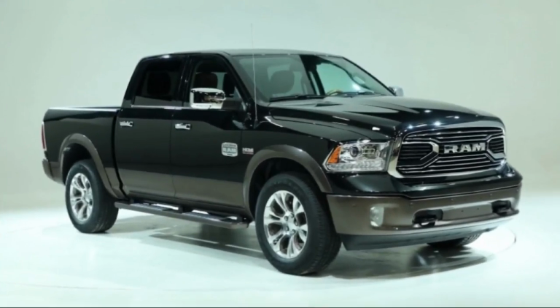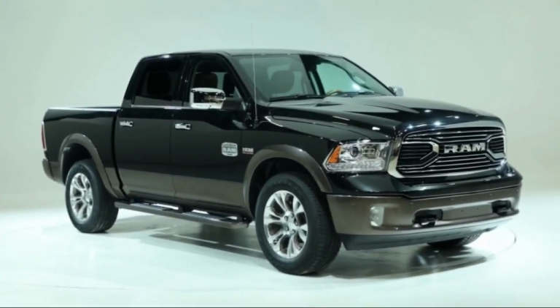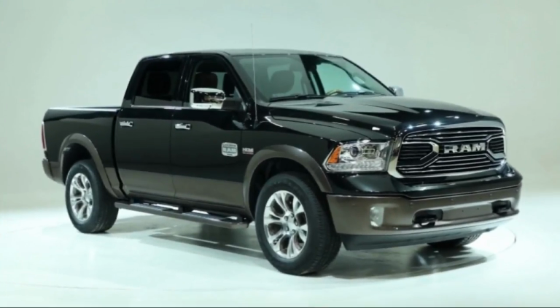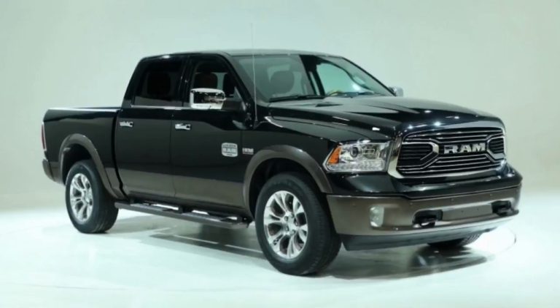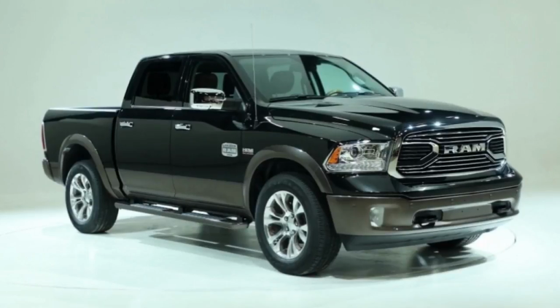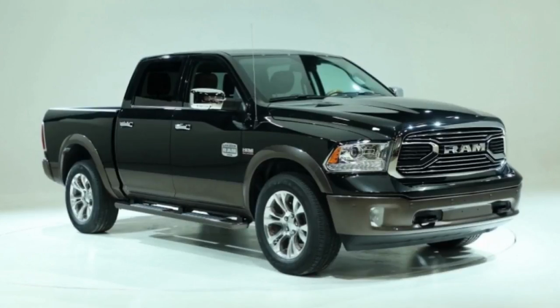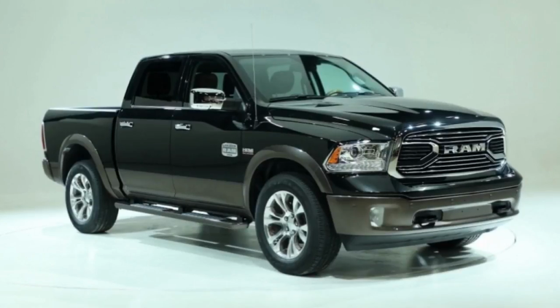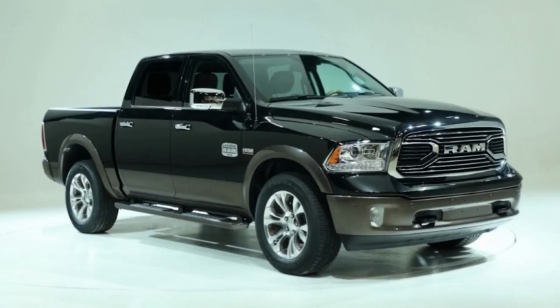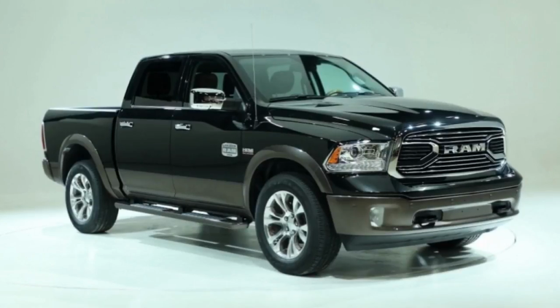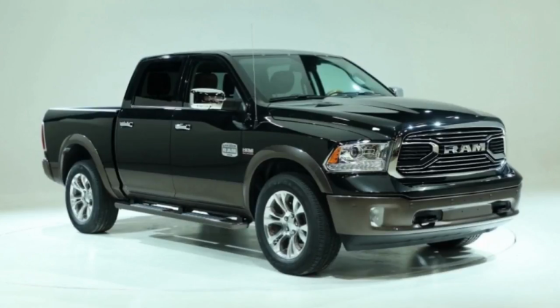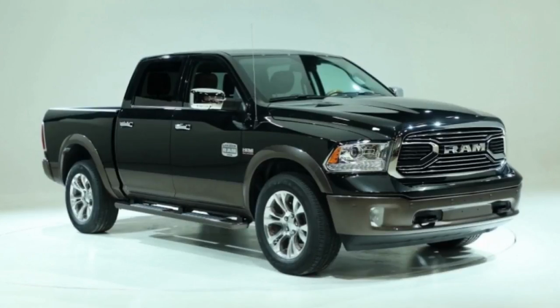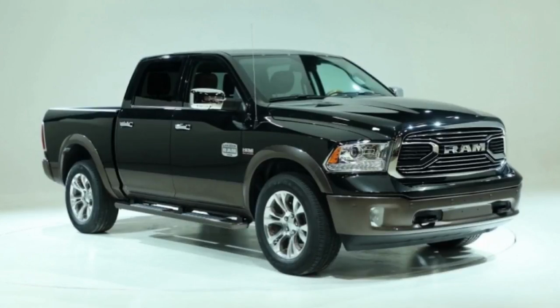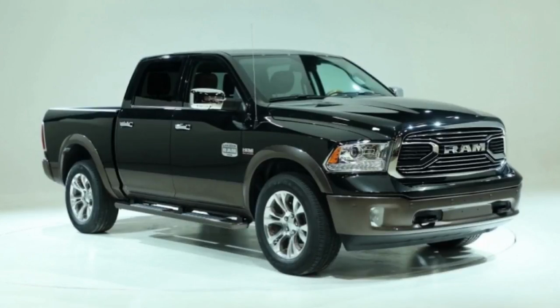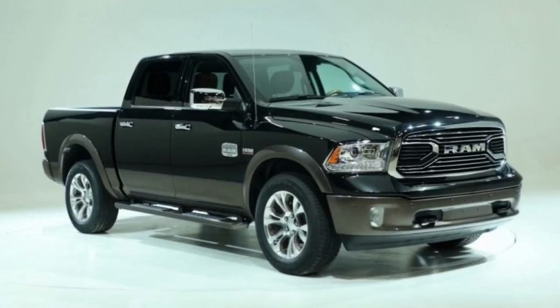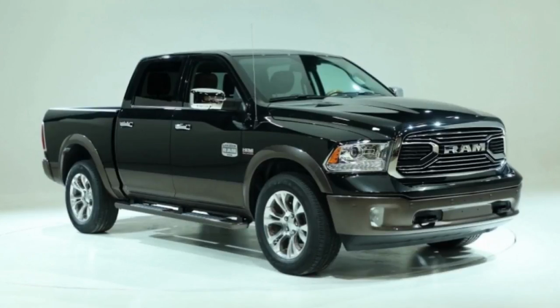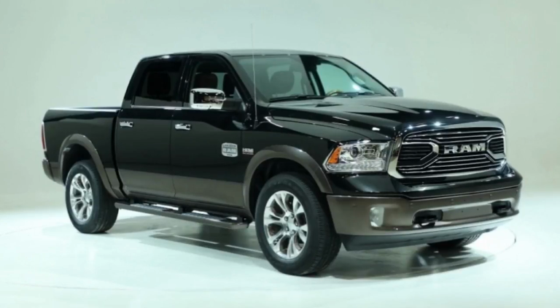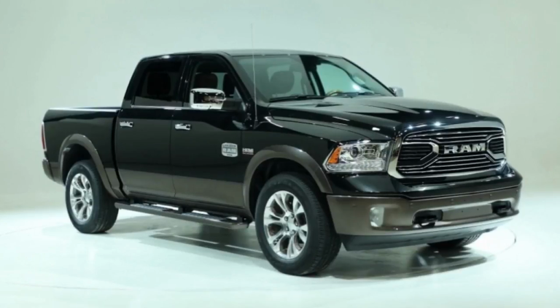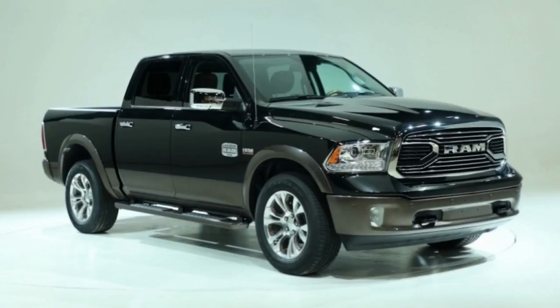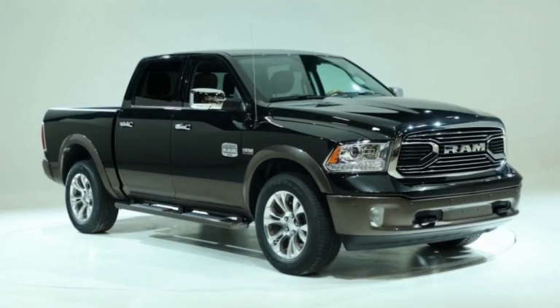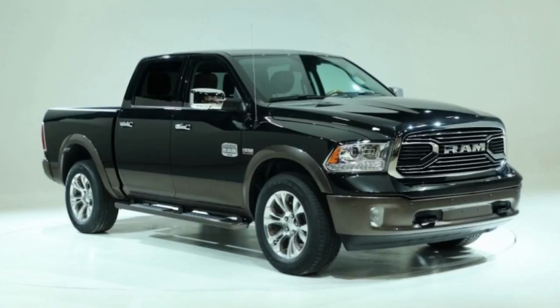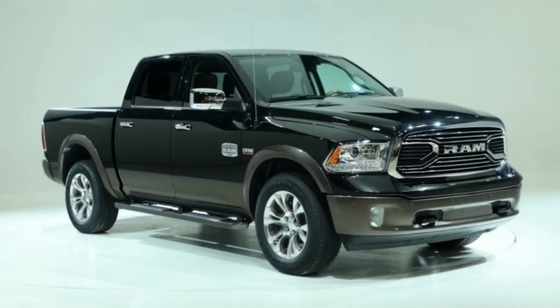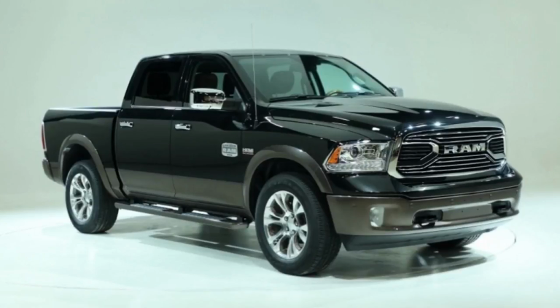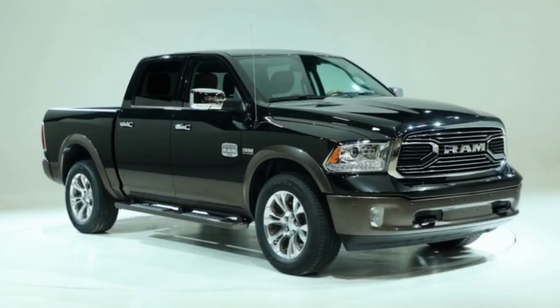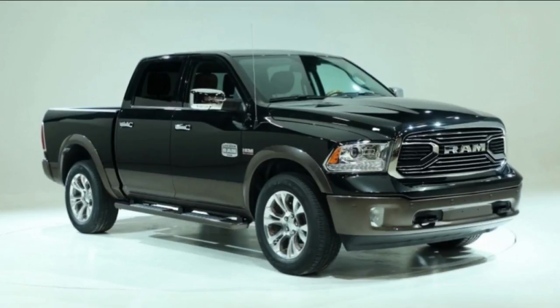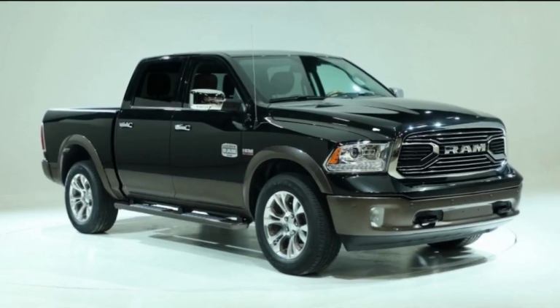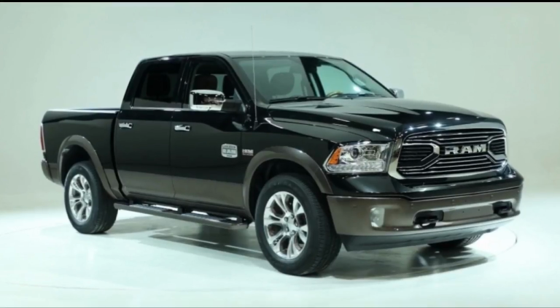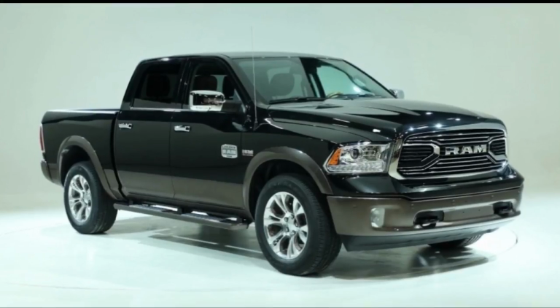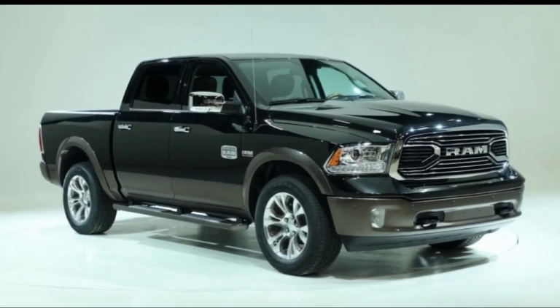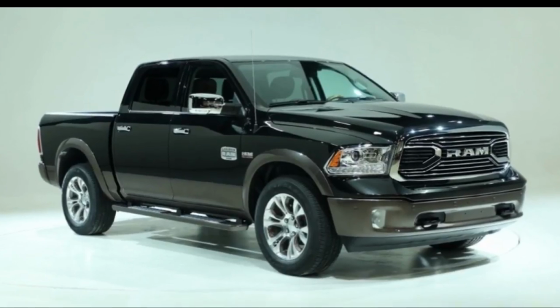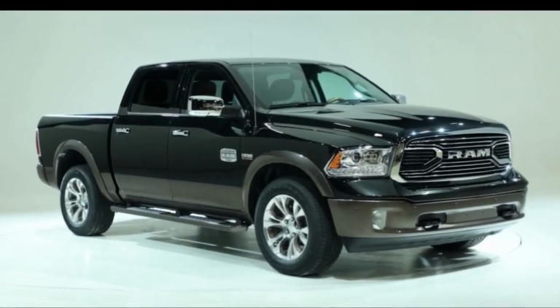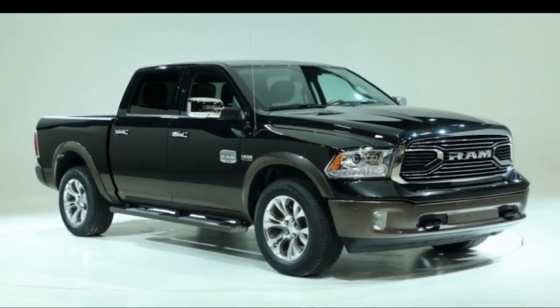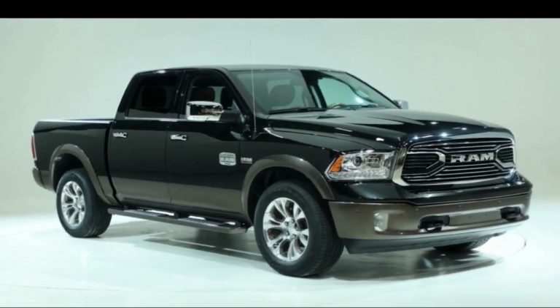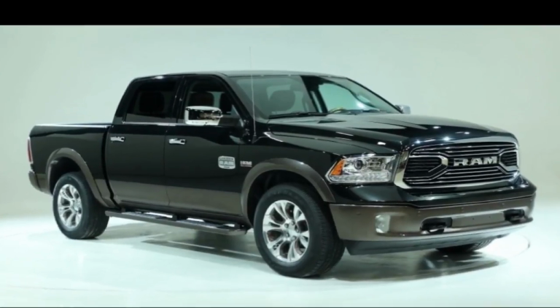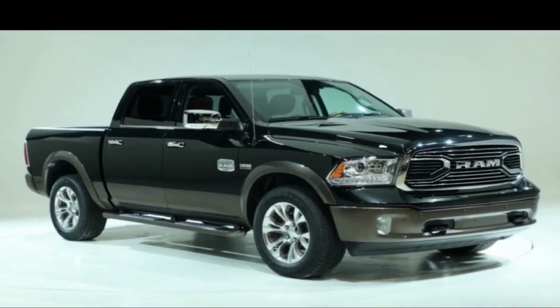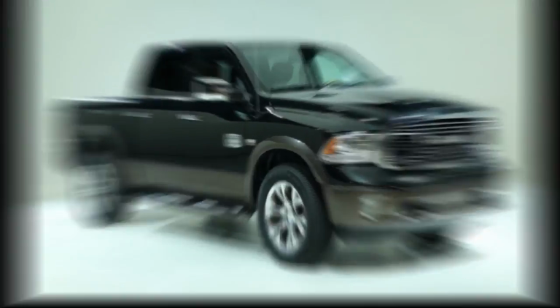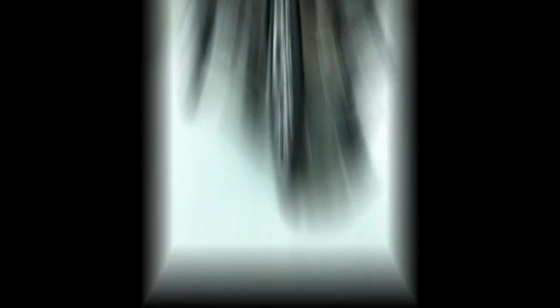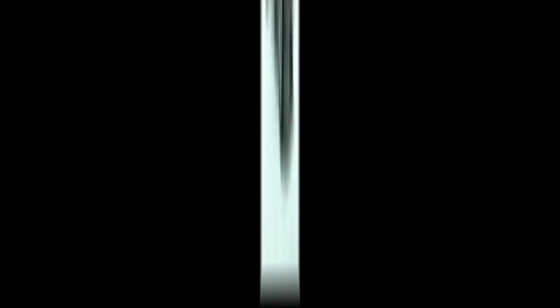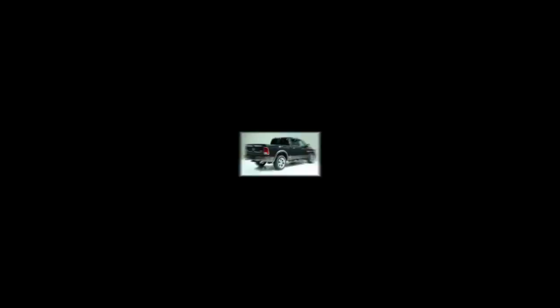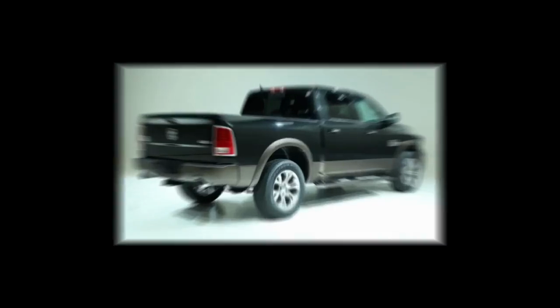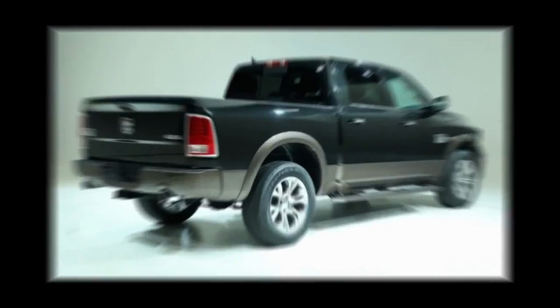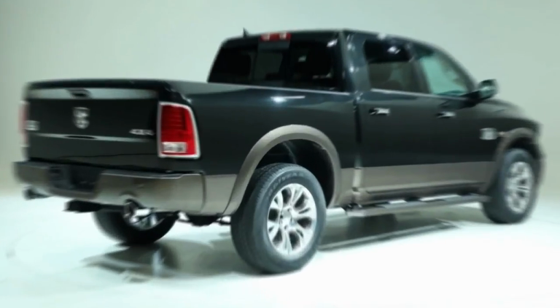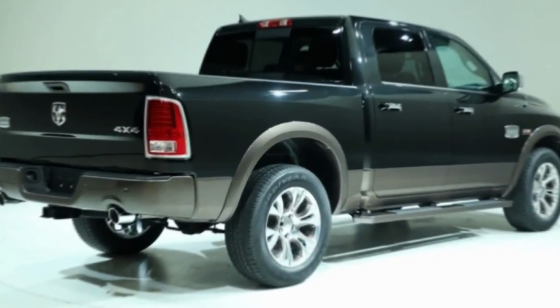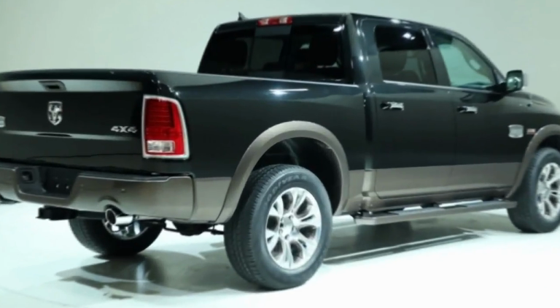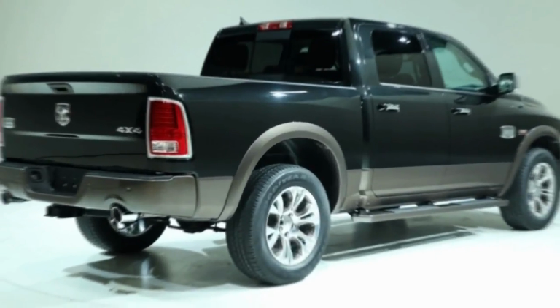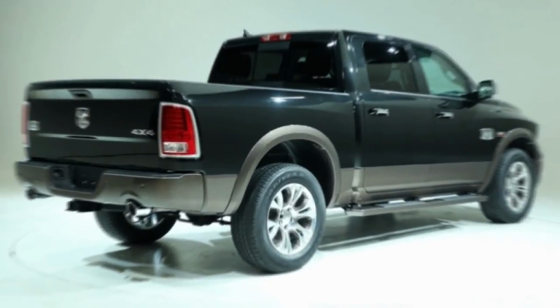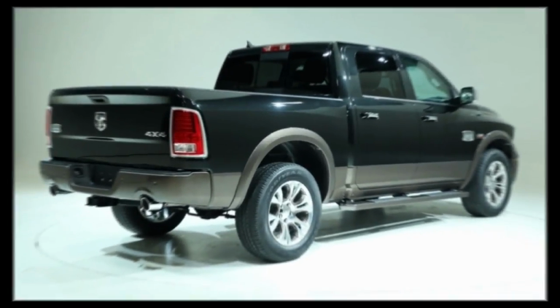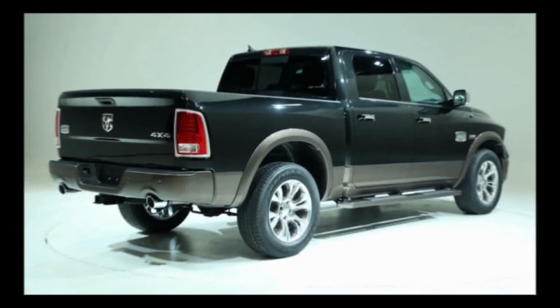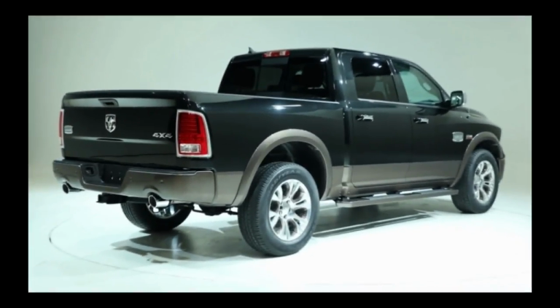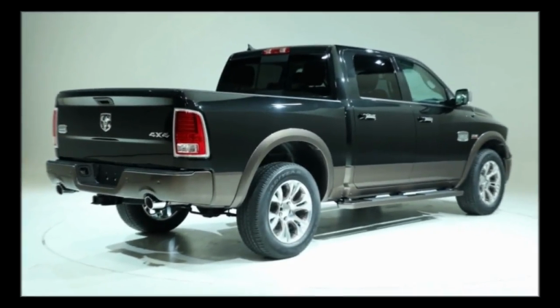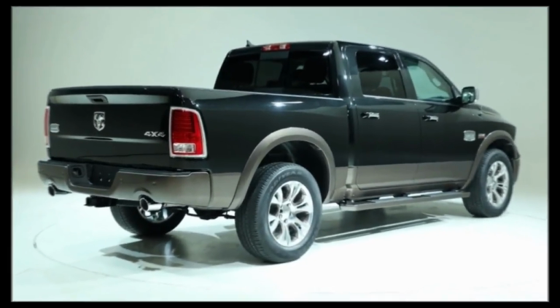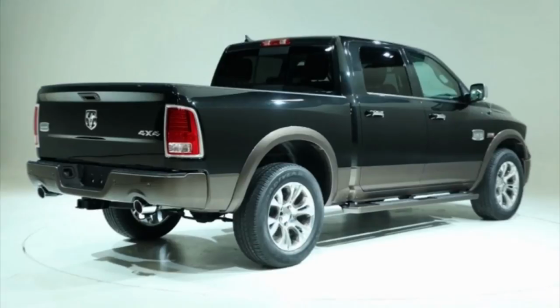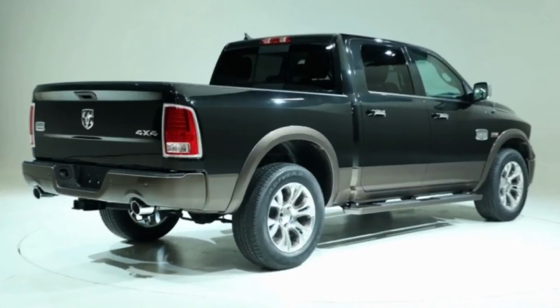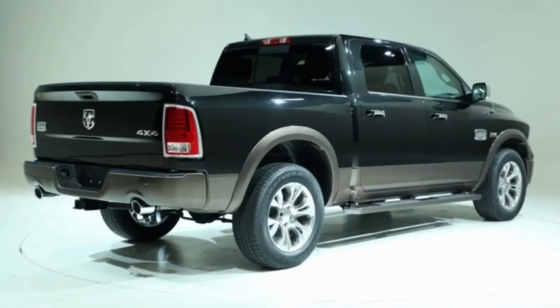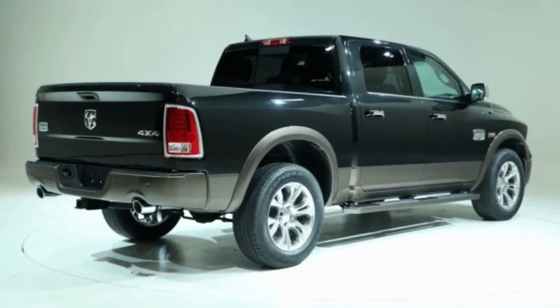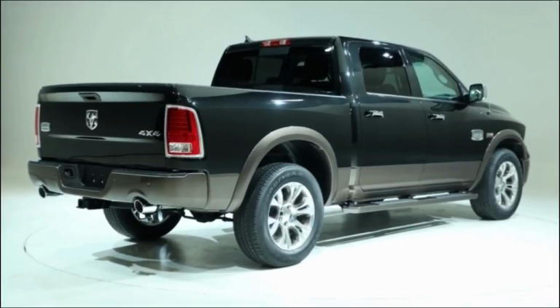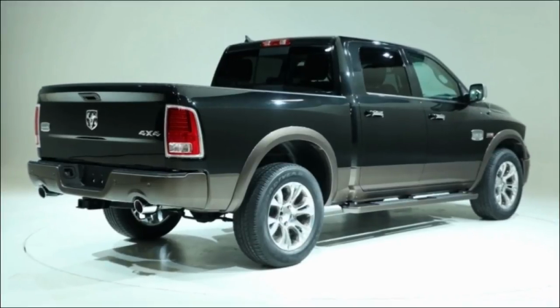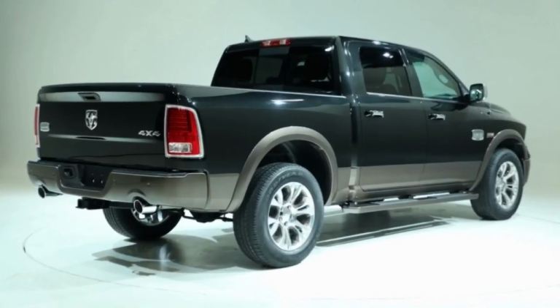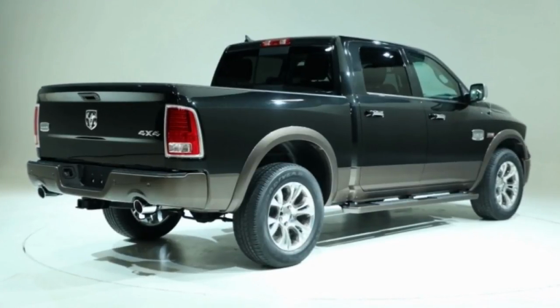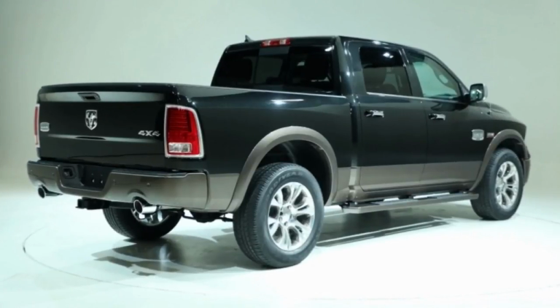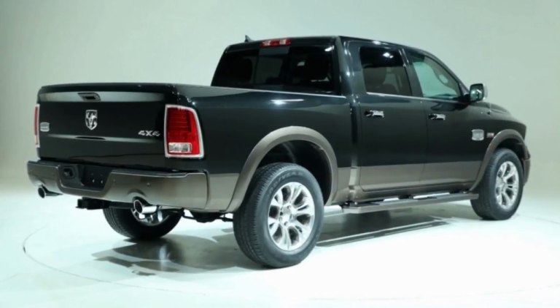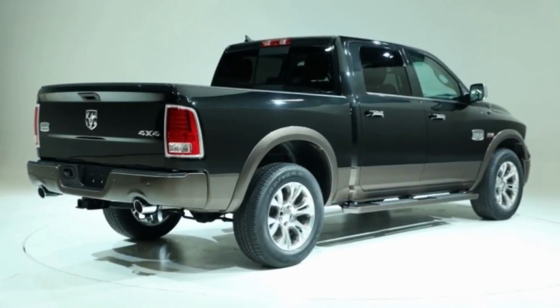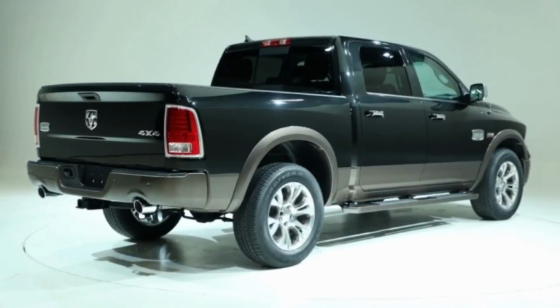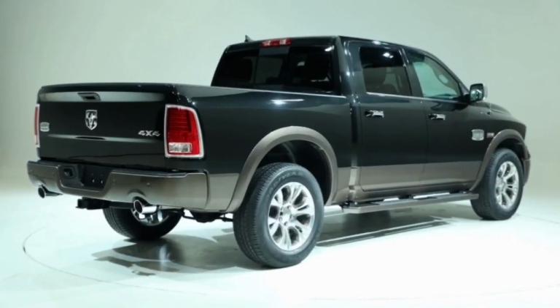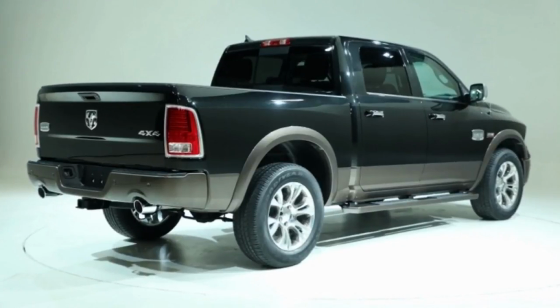In addition to running the bottom length of the truck, the RV Match Brown covers the side steps and the spokes on the 20-inch aluminum wheels.